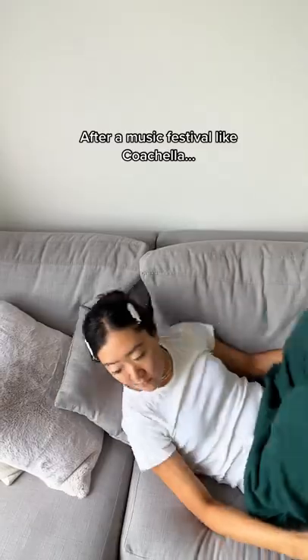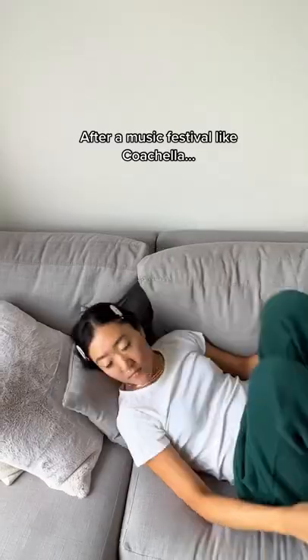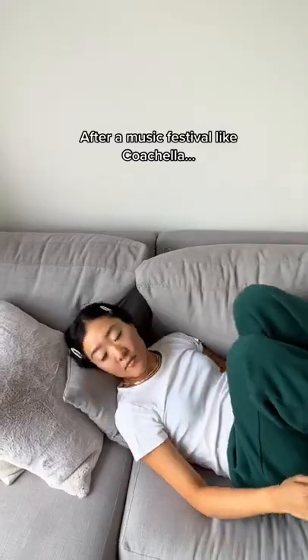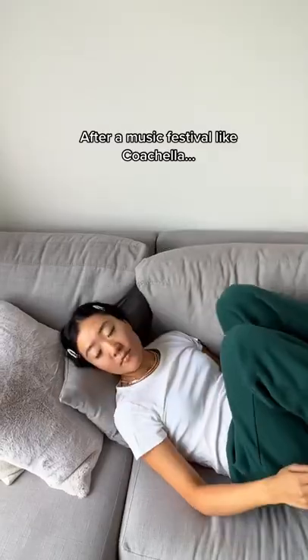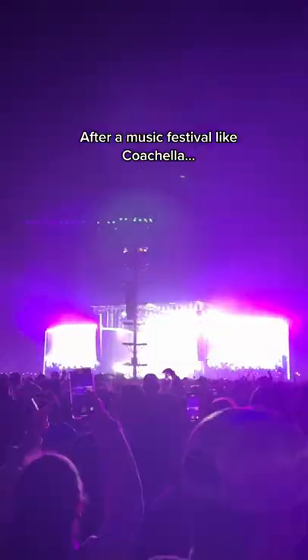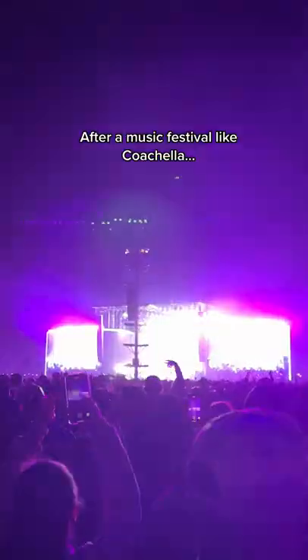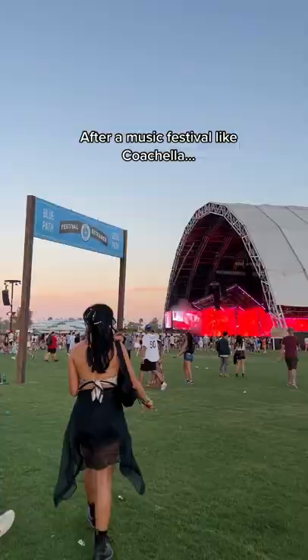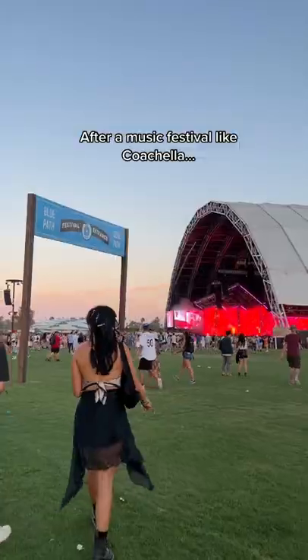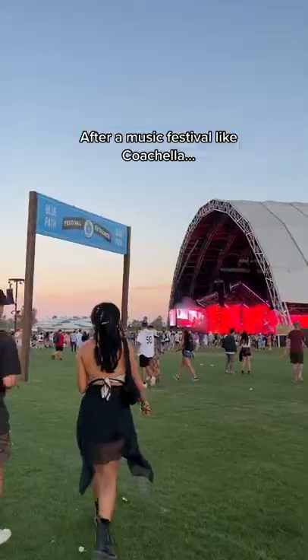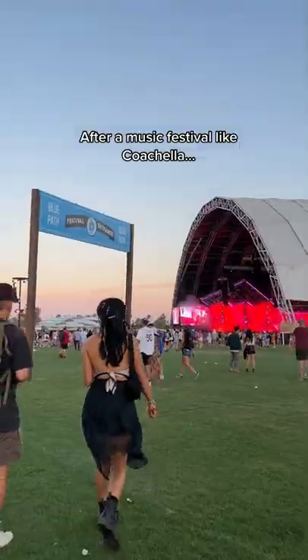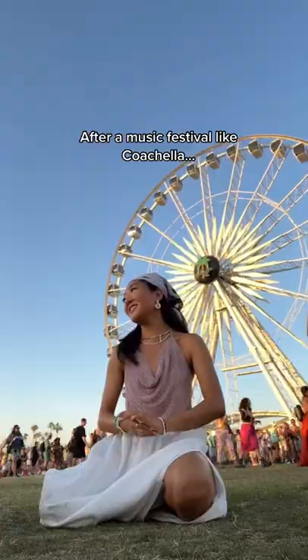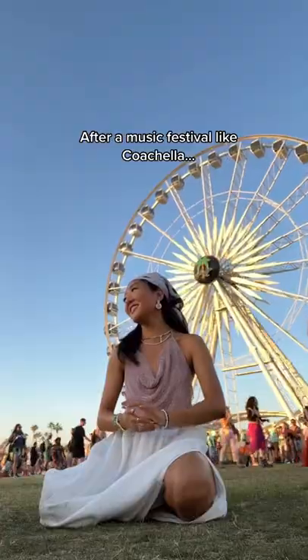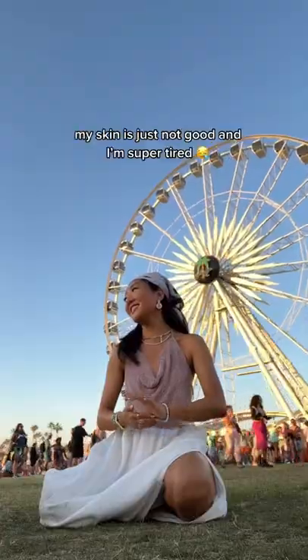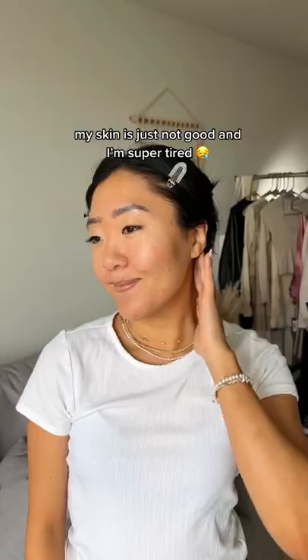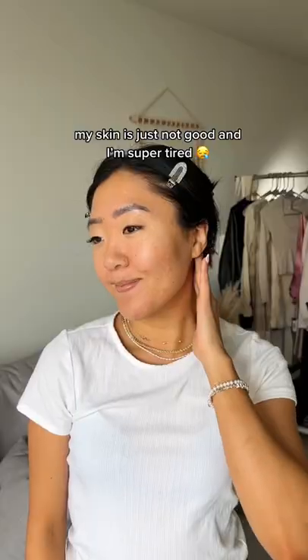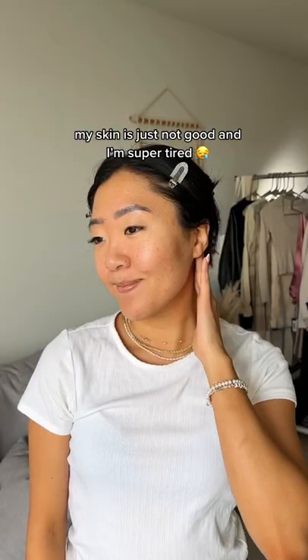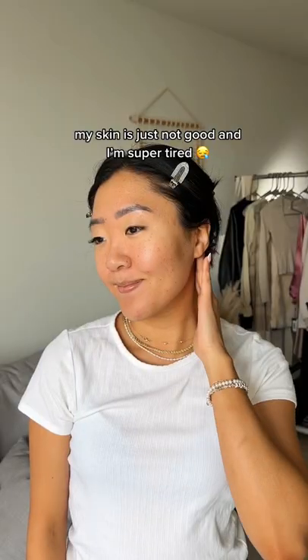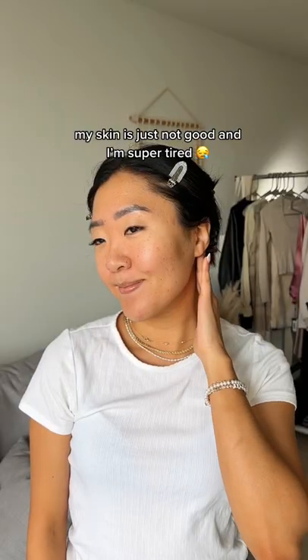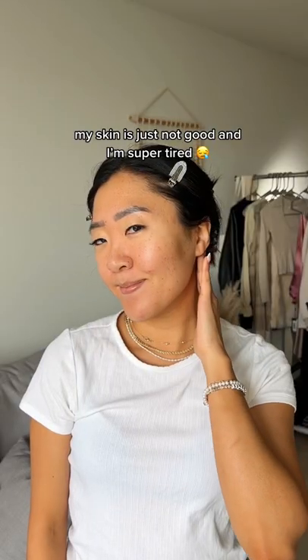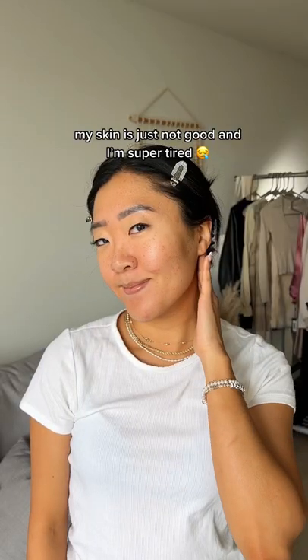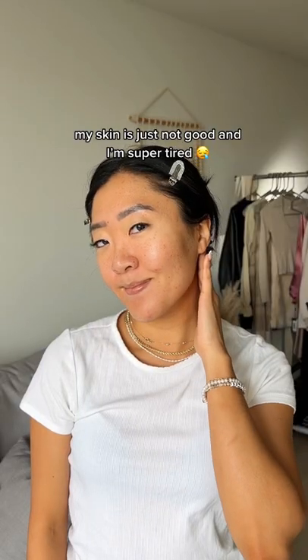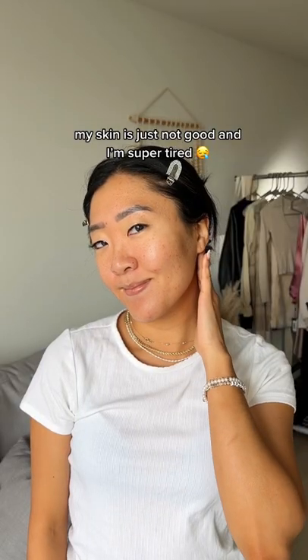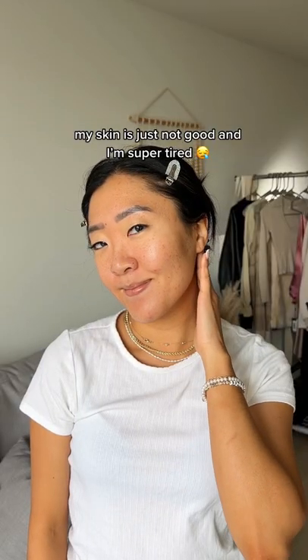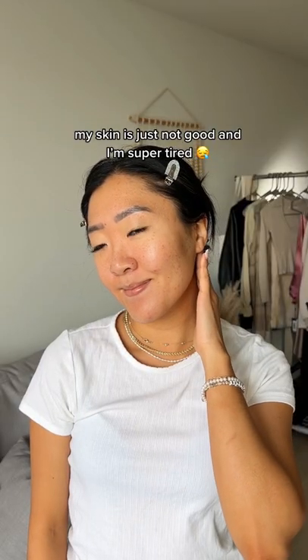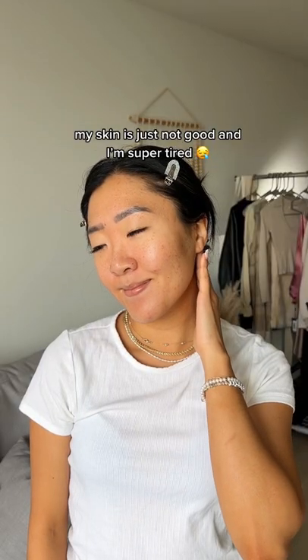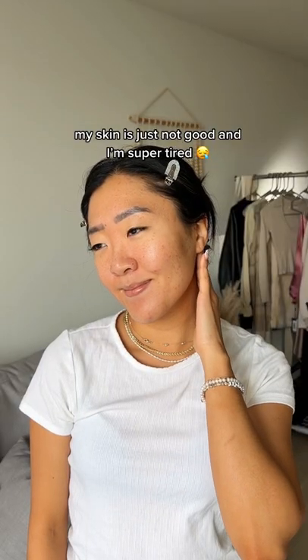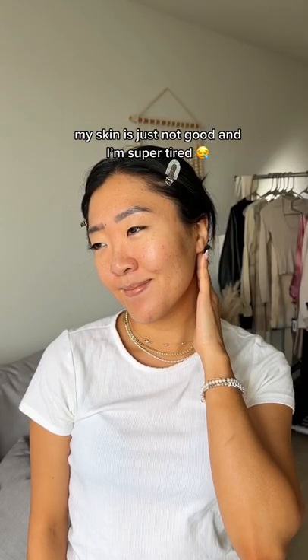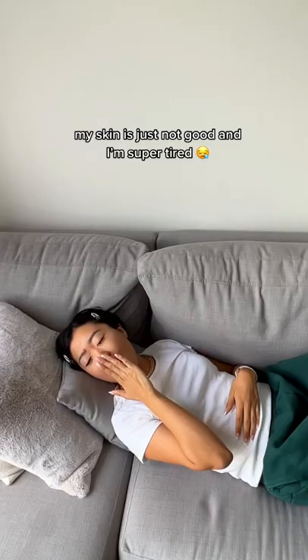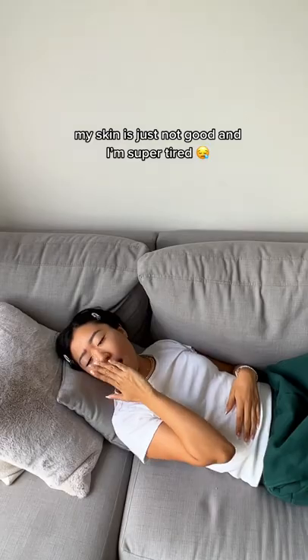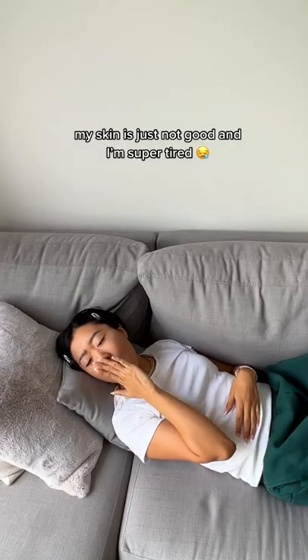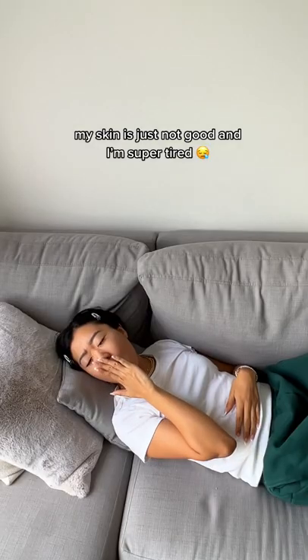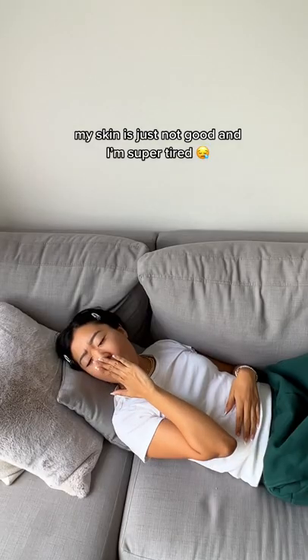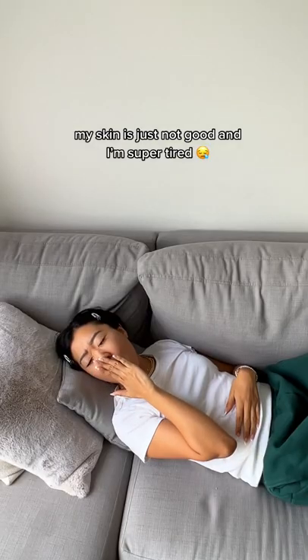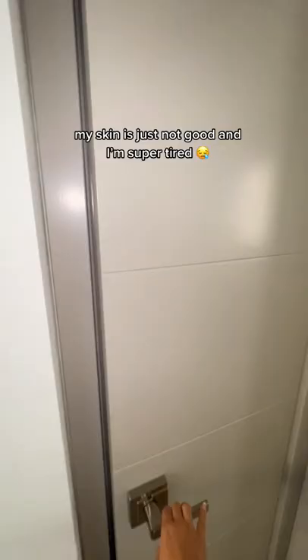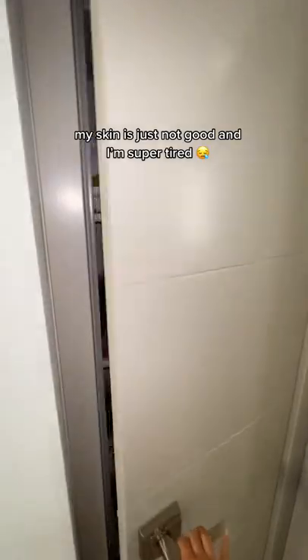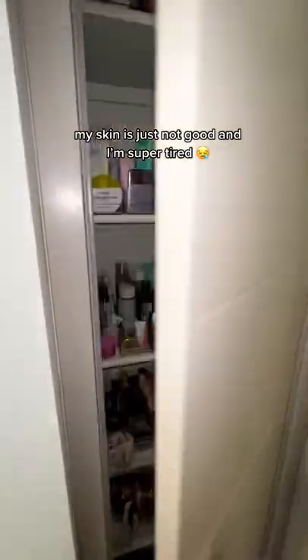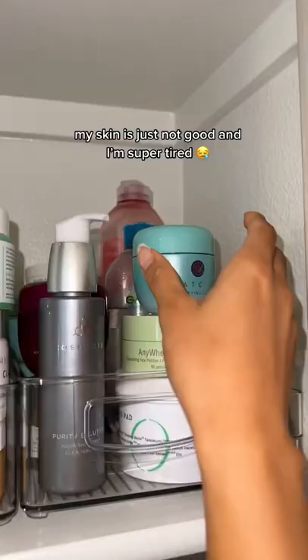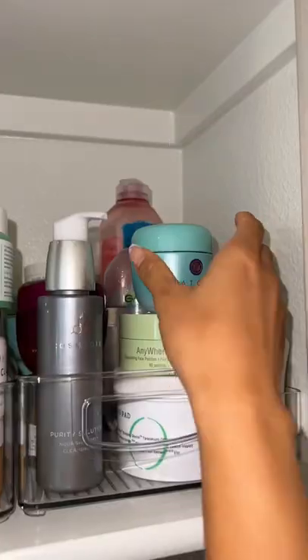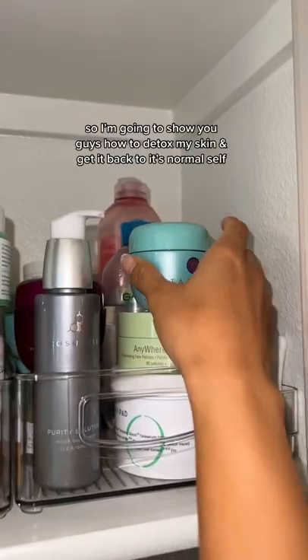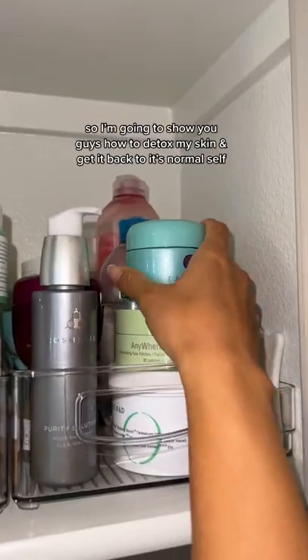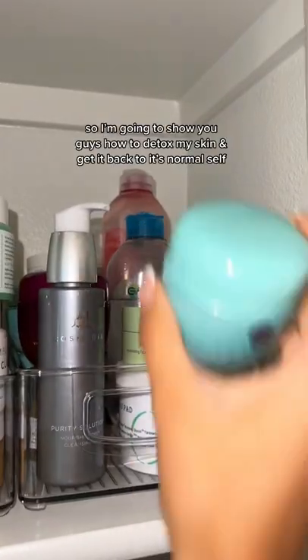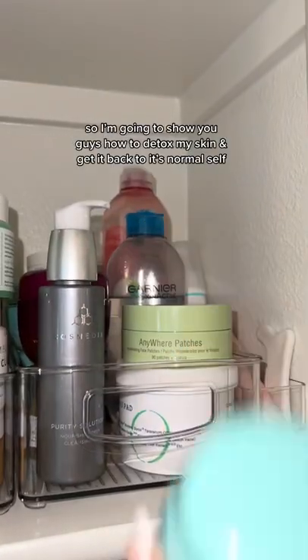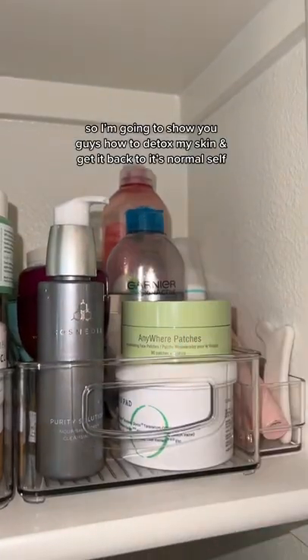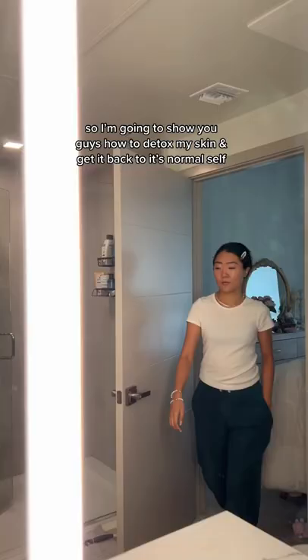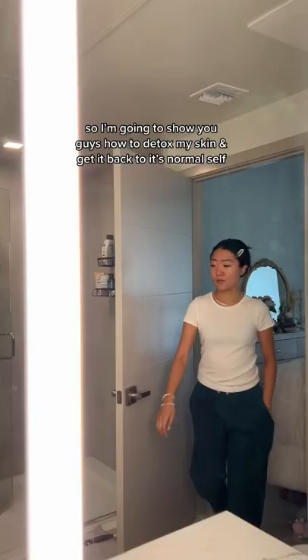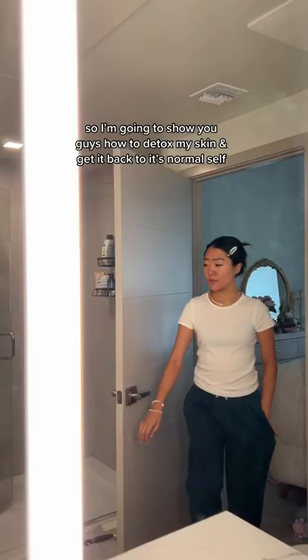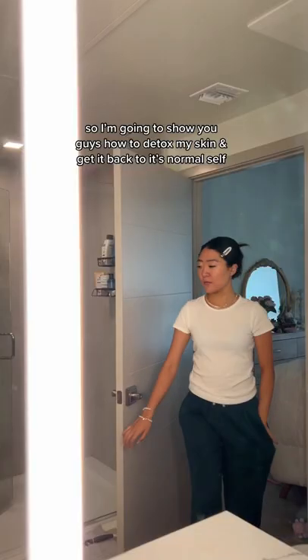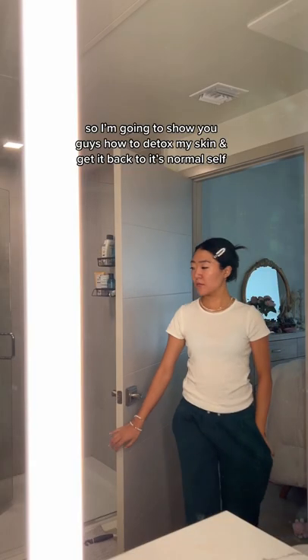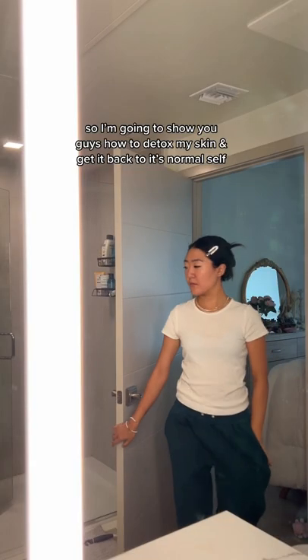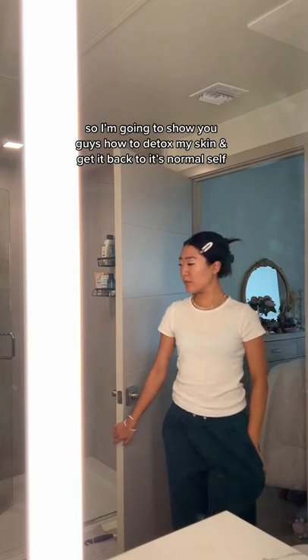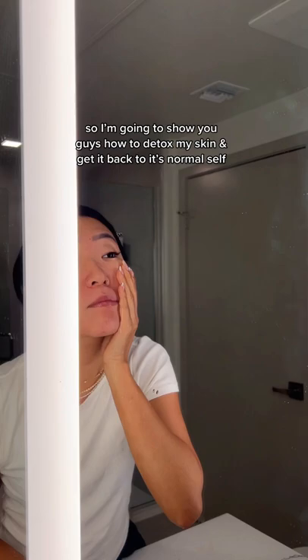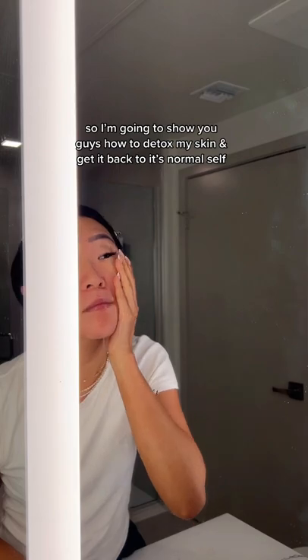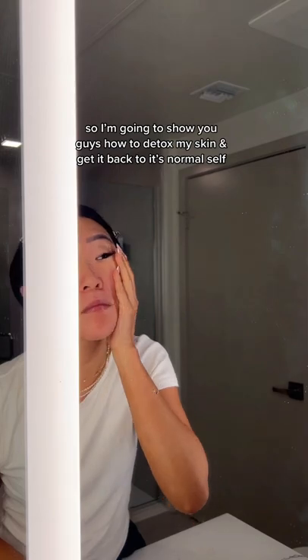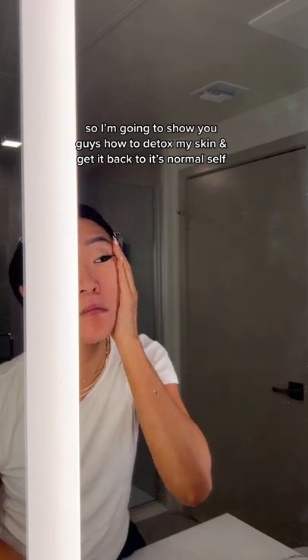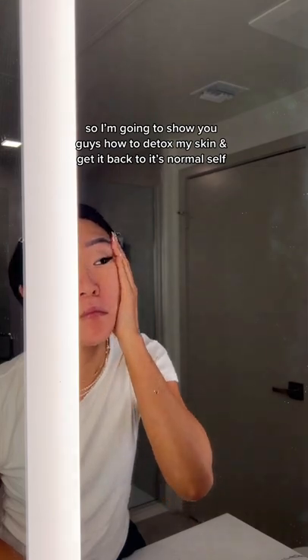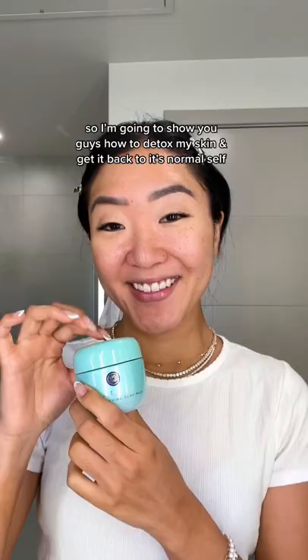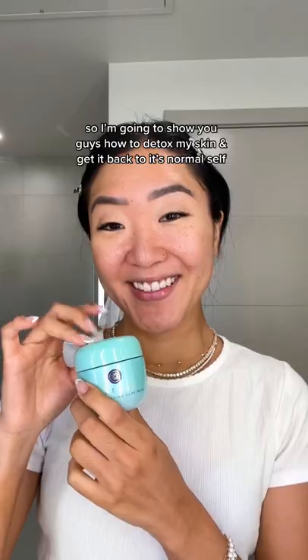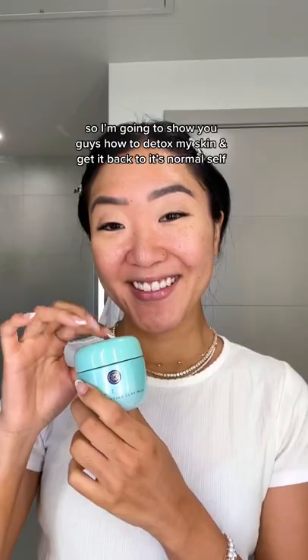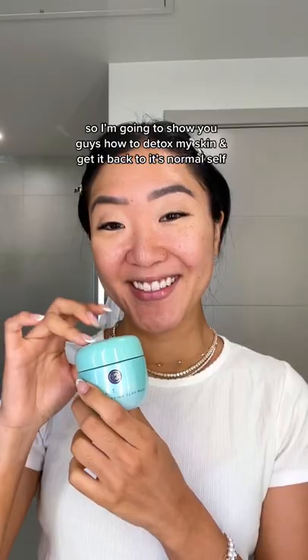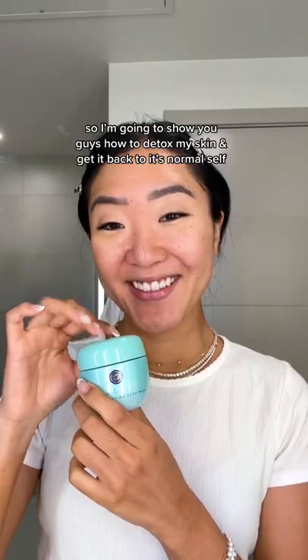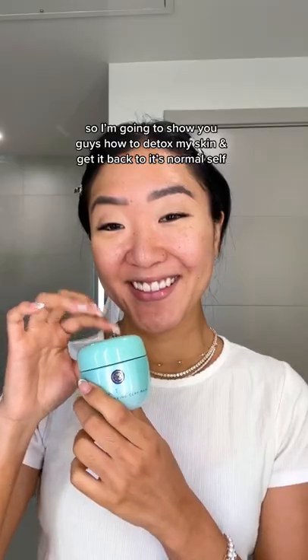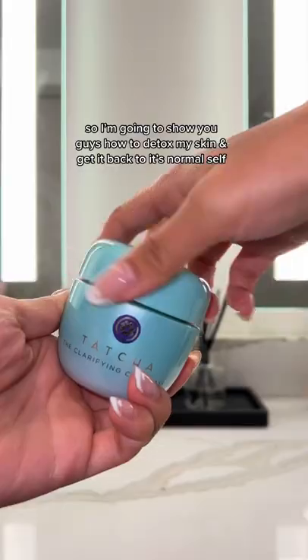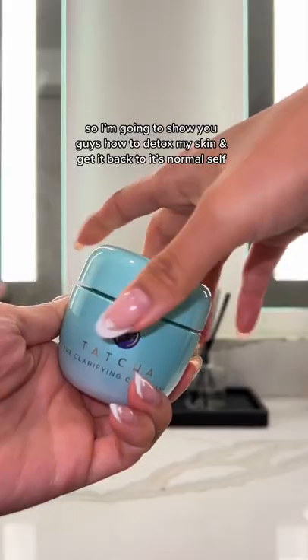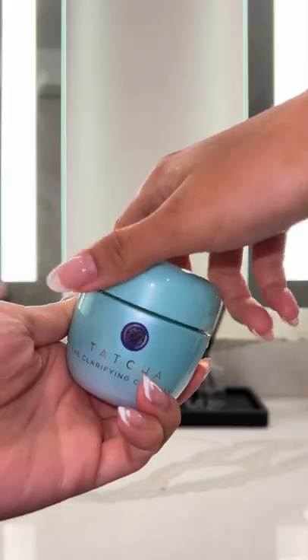After a music festival like Coachella, my skin's just not good and I'm super tired. So I'm going to show you guys how to detox my skin and get it back to its normal self.